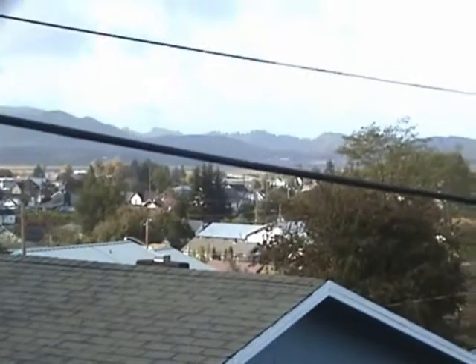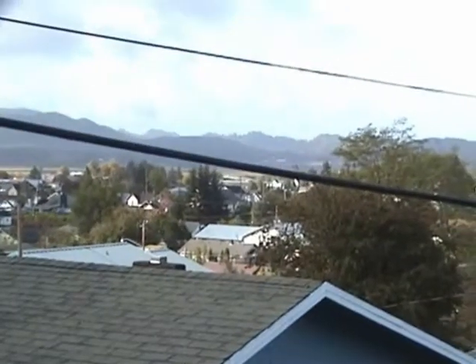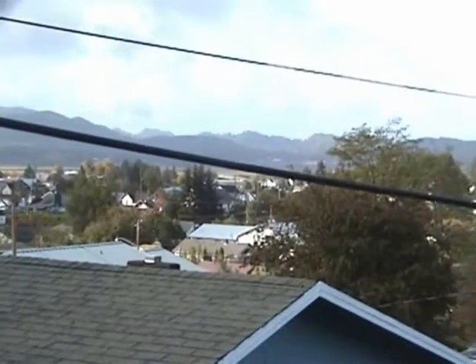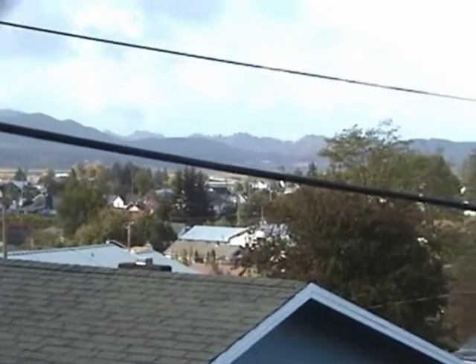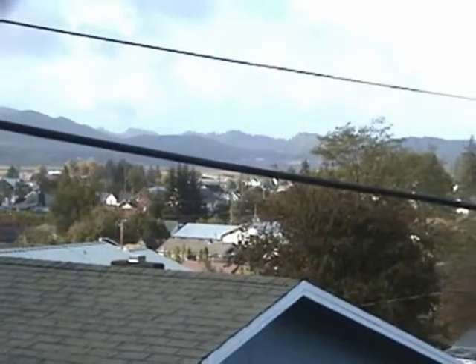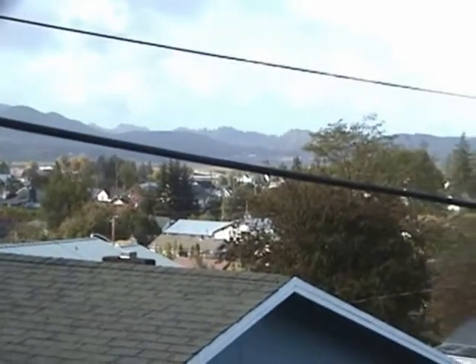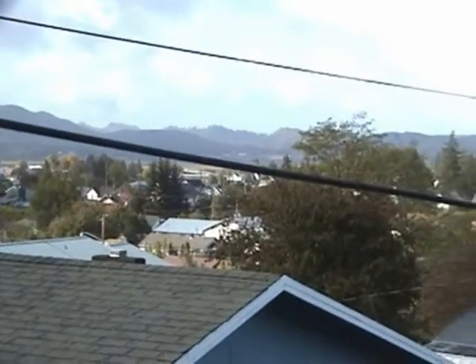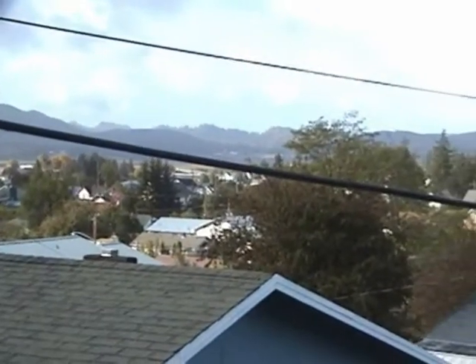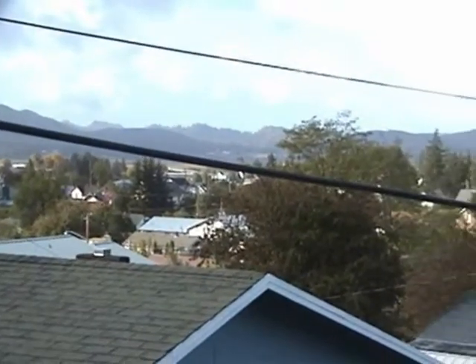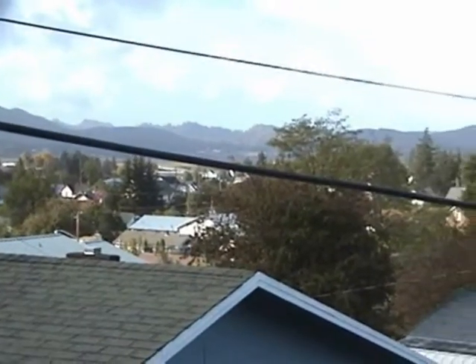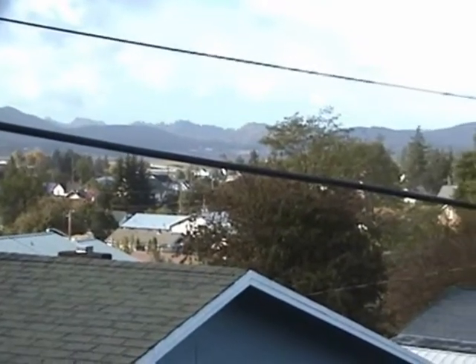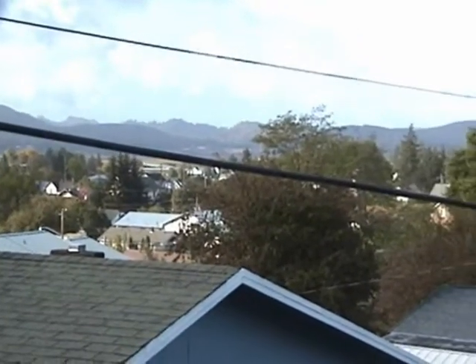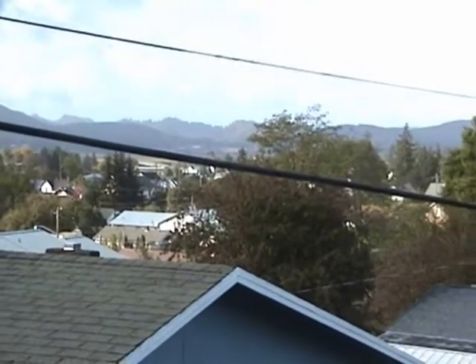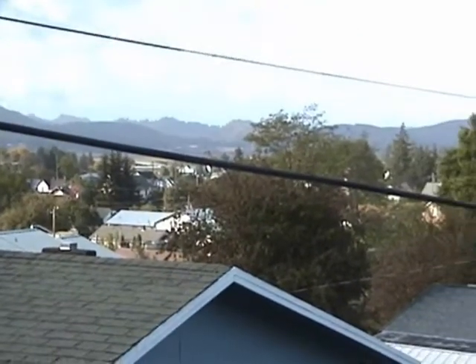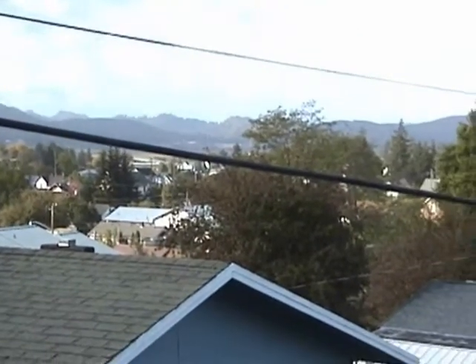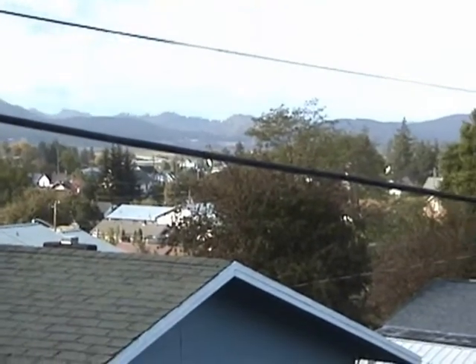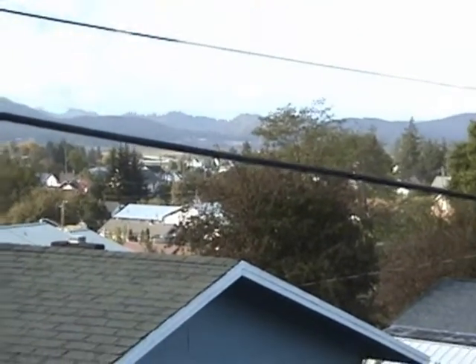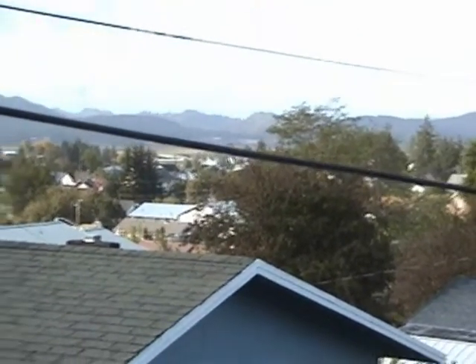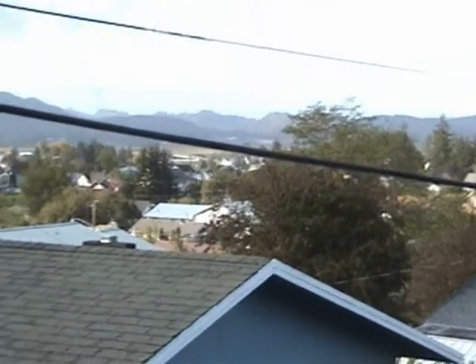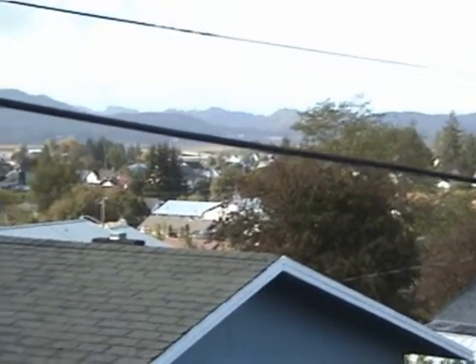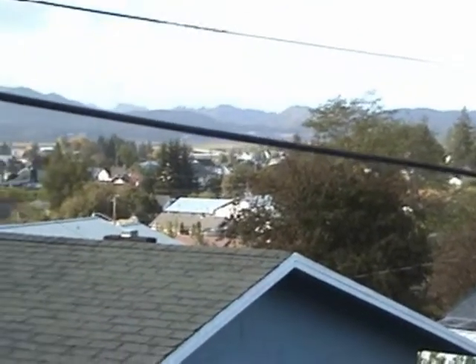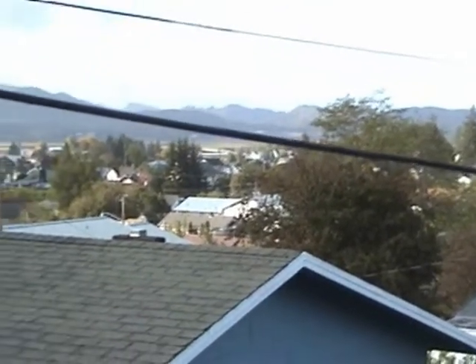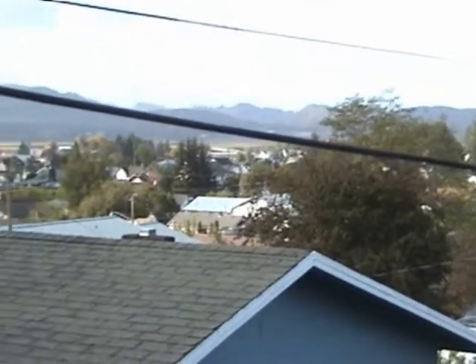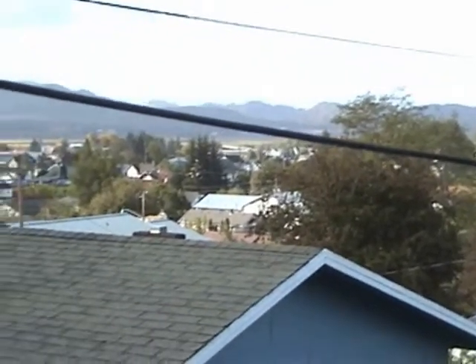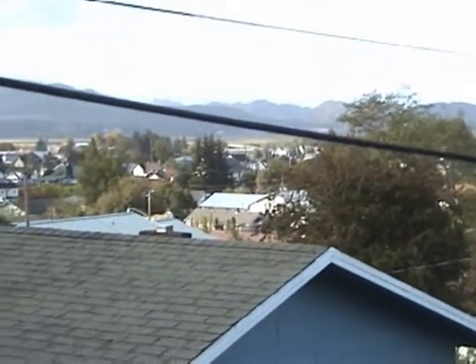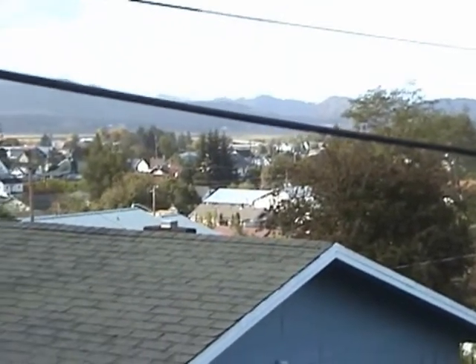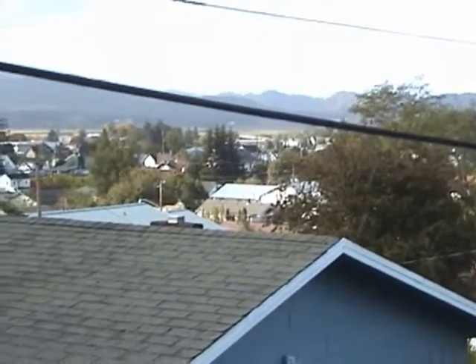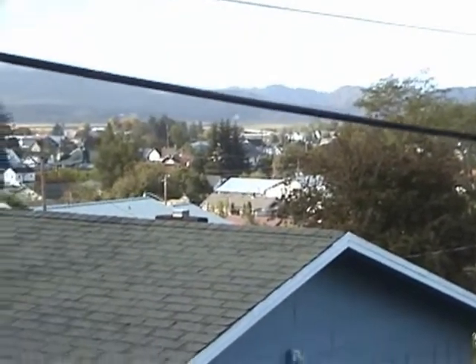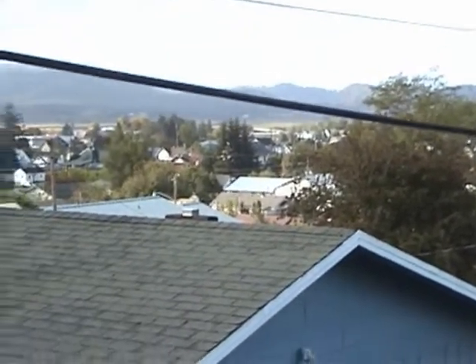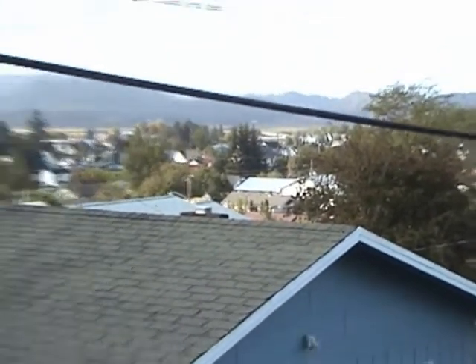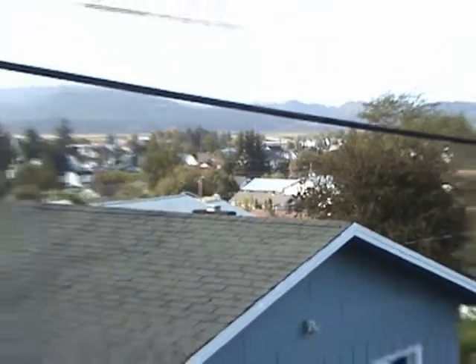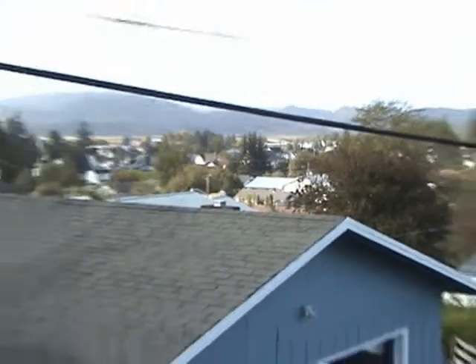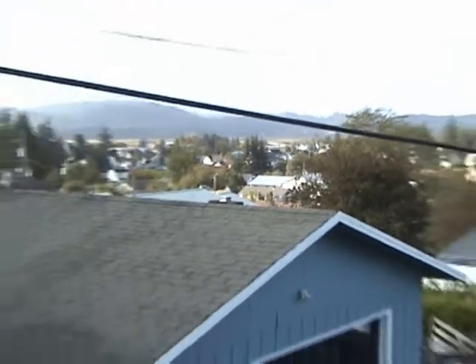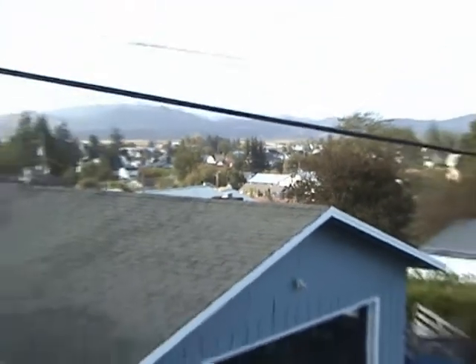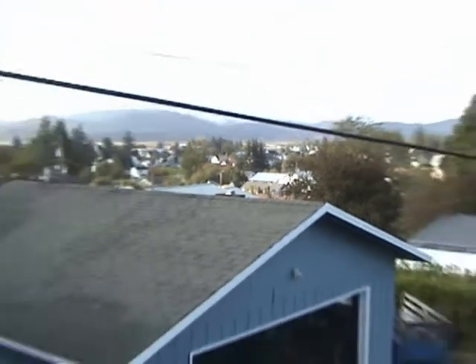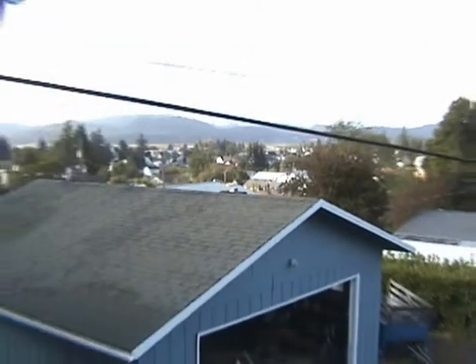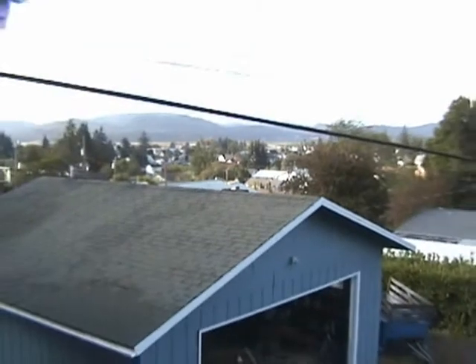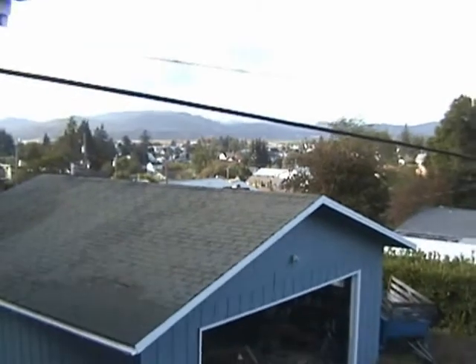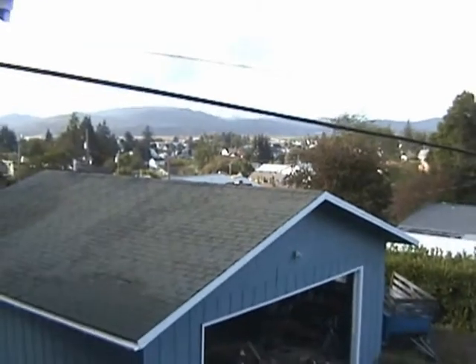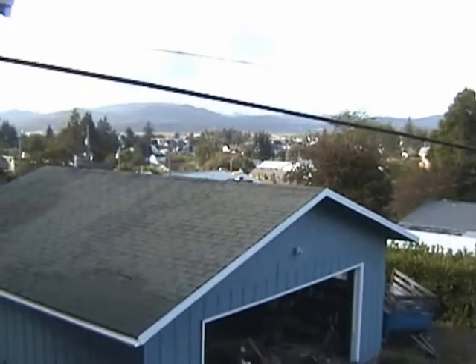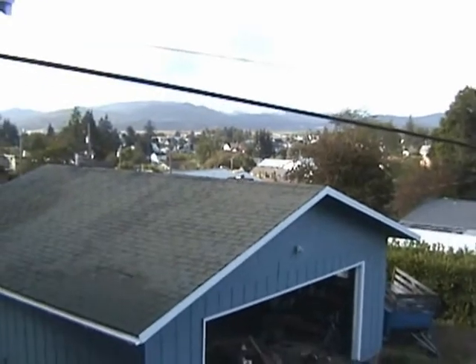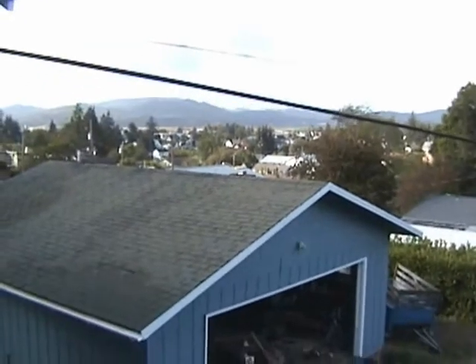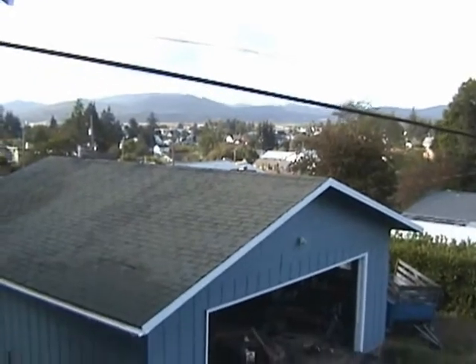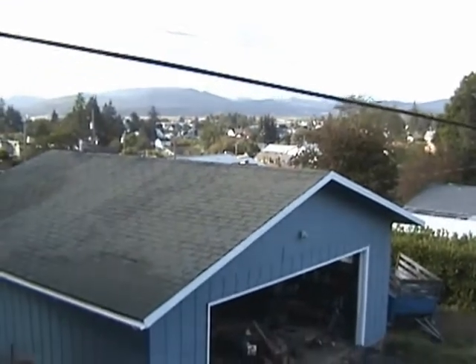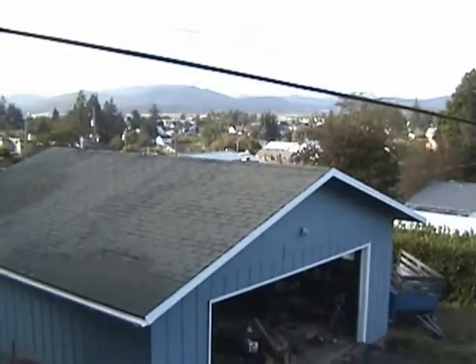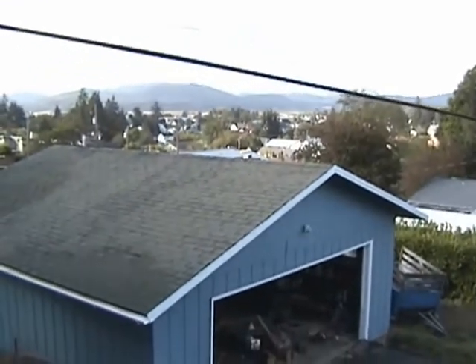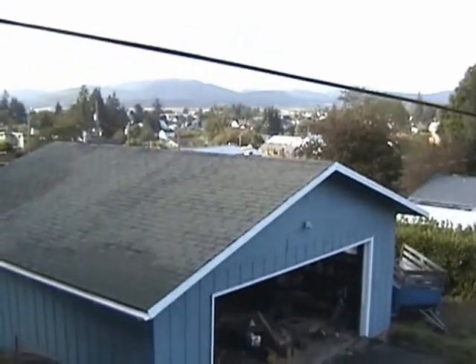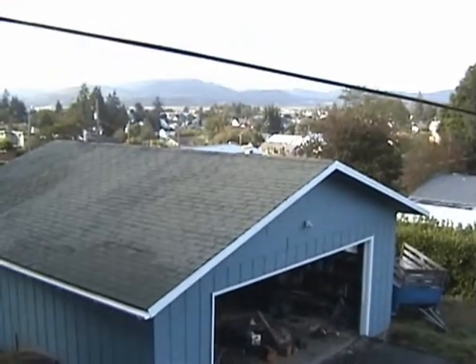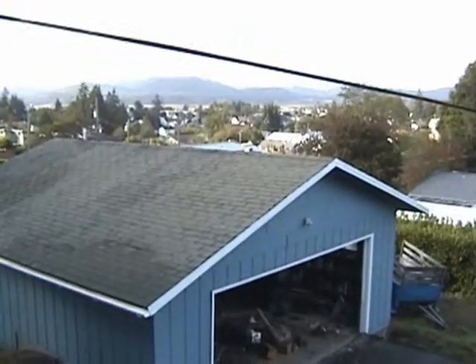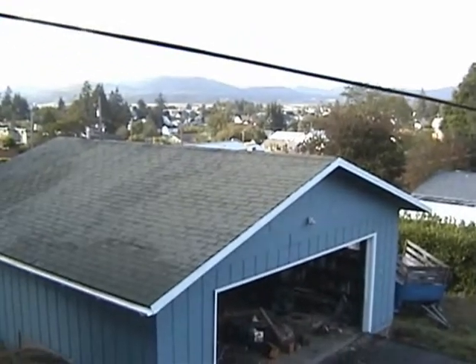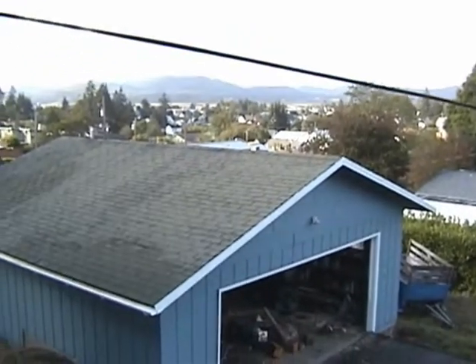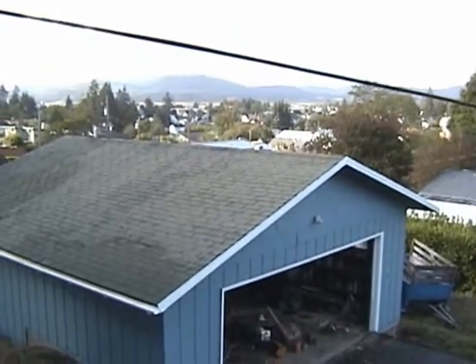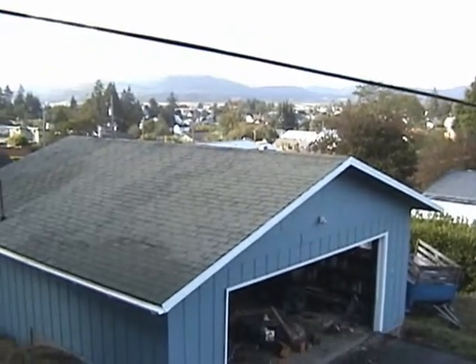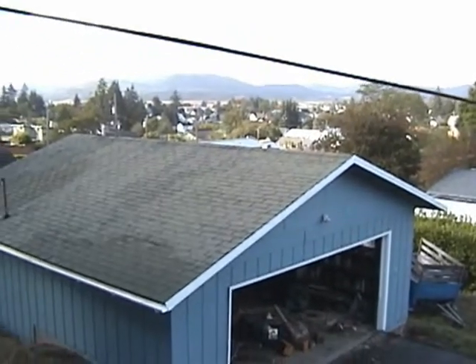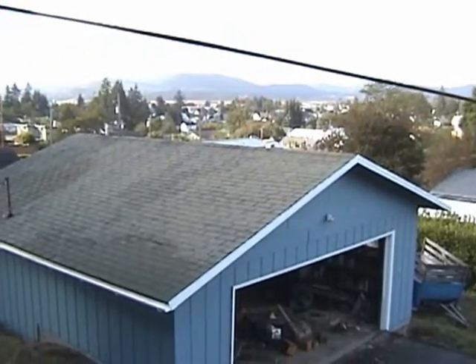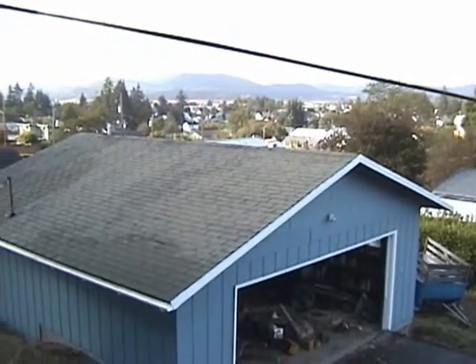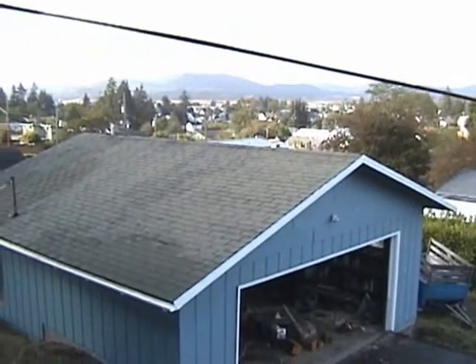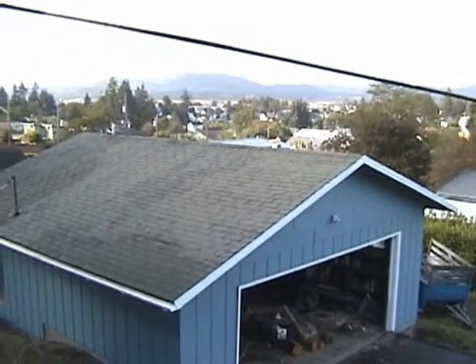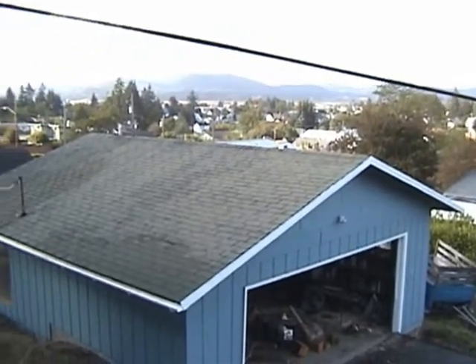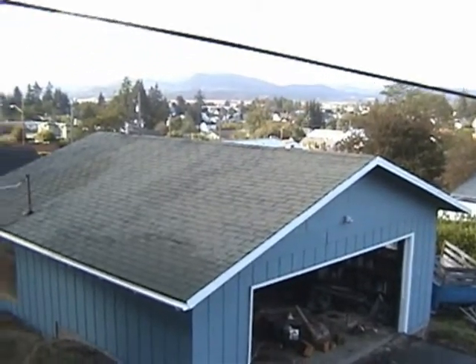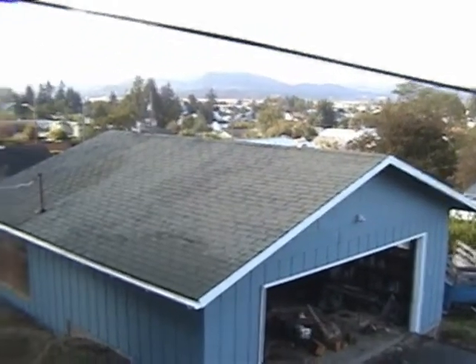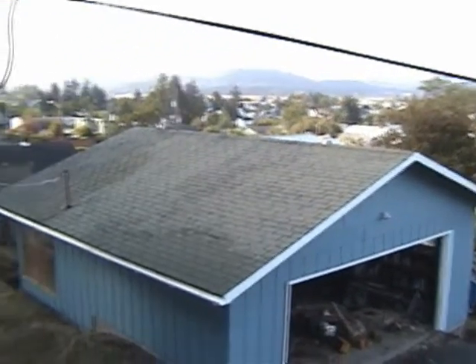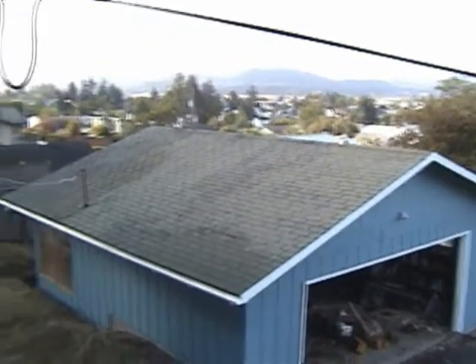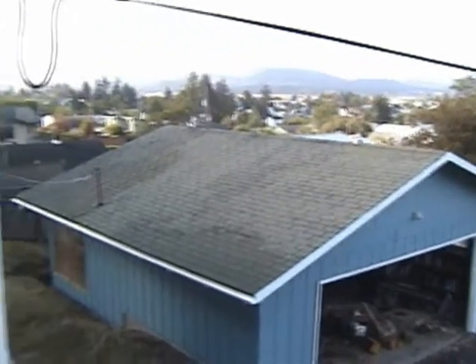There I kind of pan in with the camera to give you an idea of what the view really looks like. The camera doesn't give you a good depth perception.